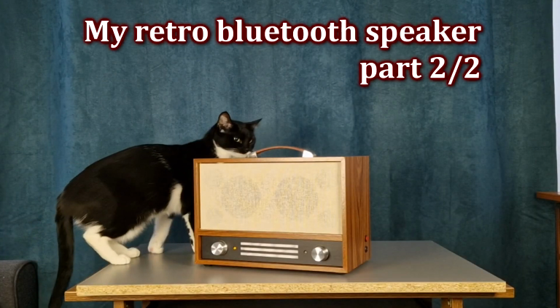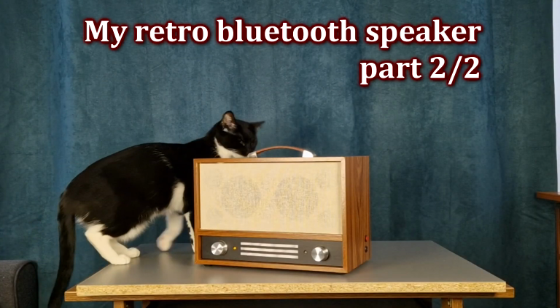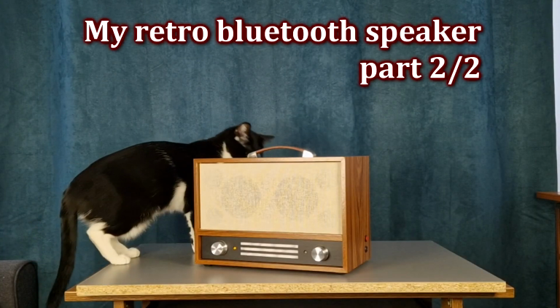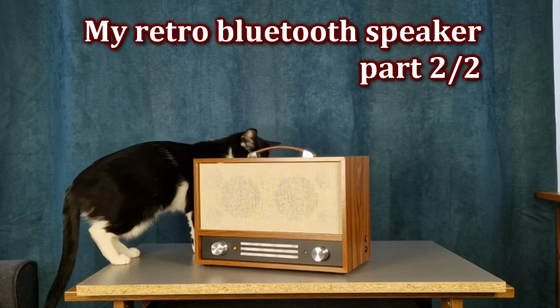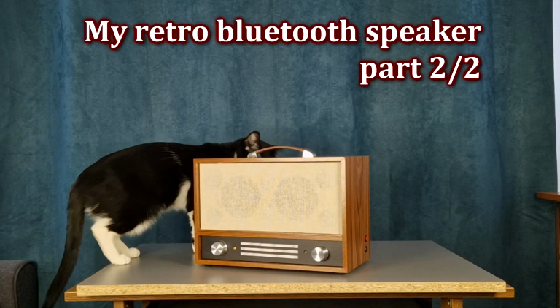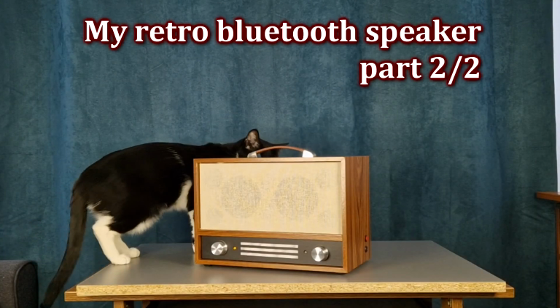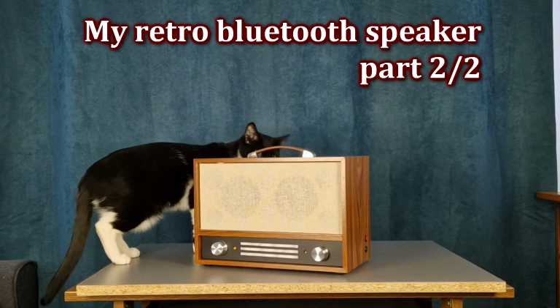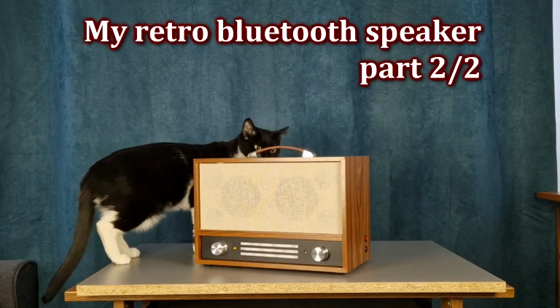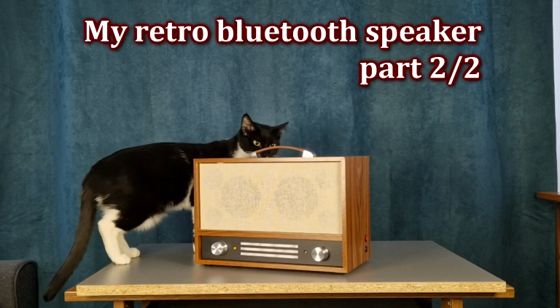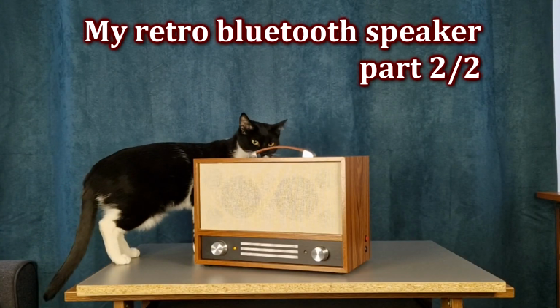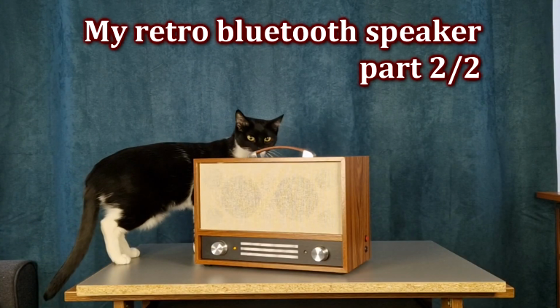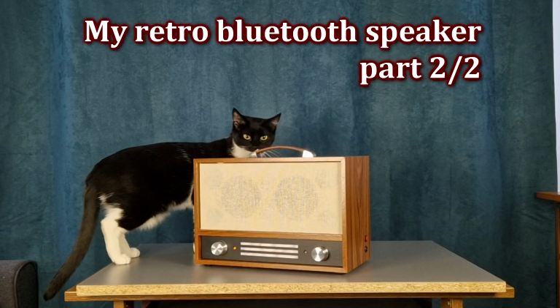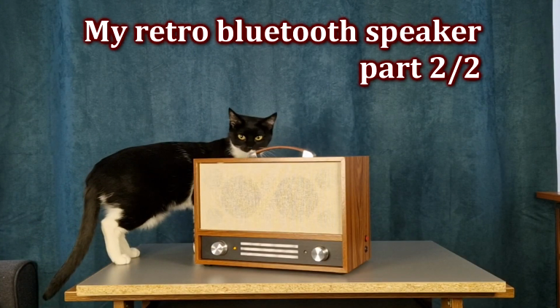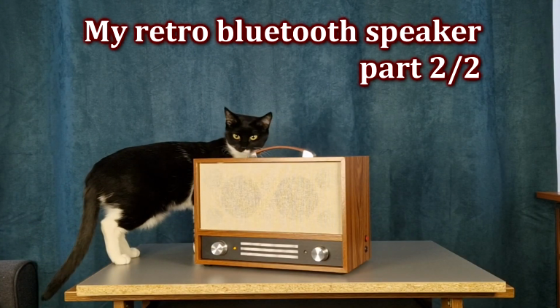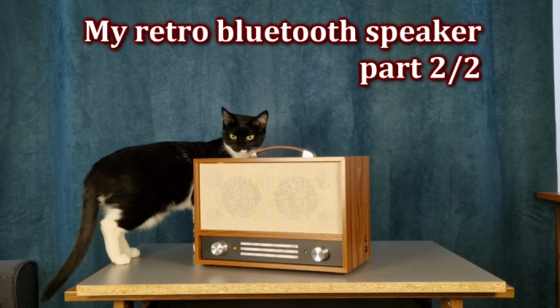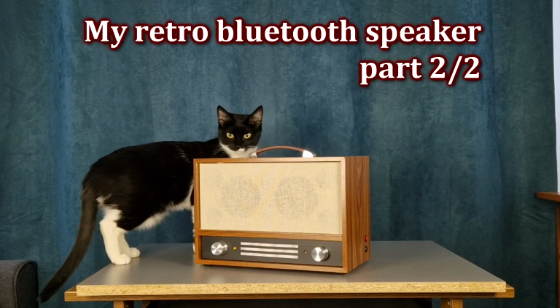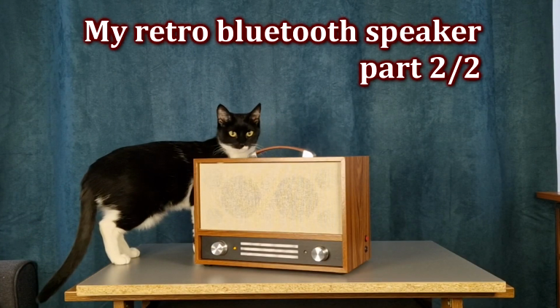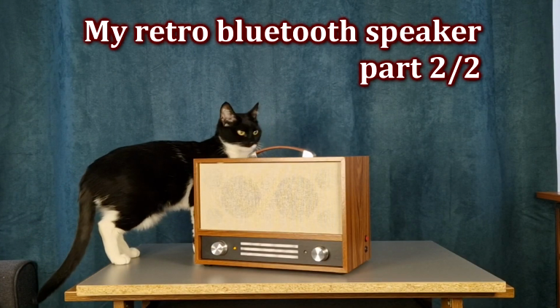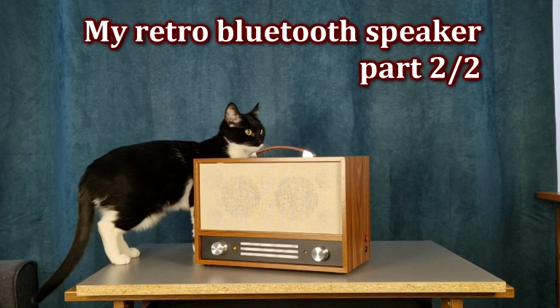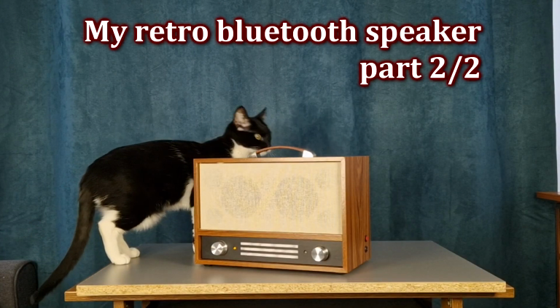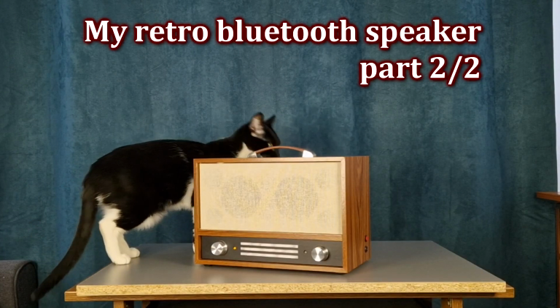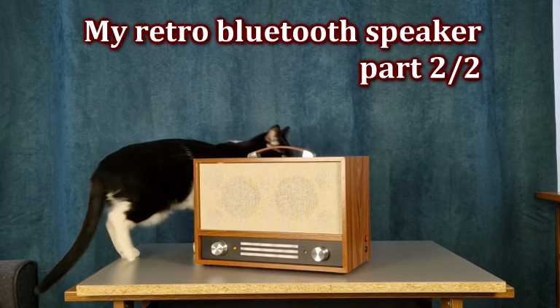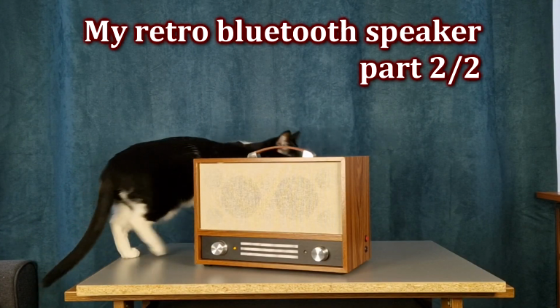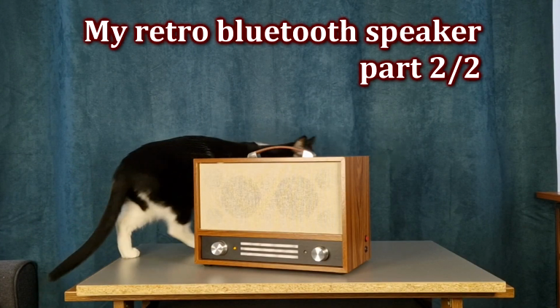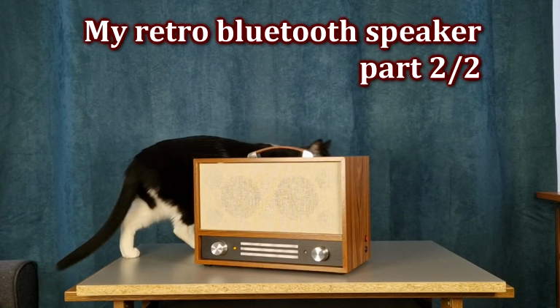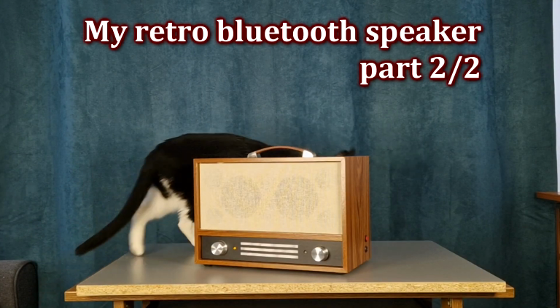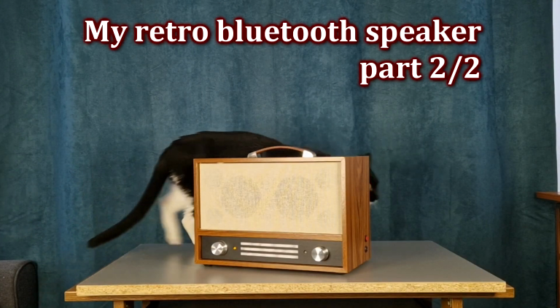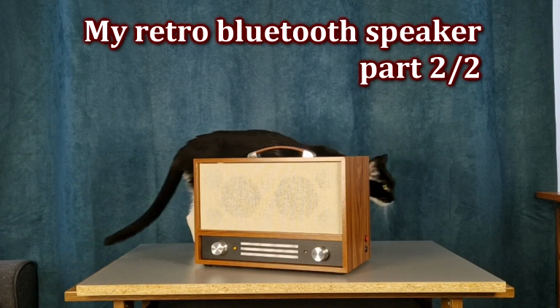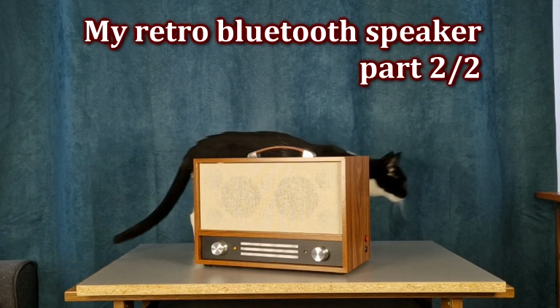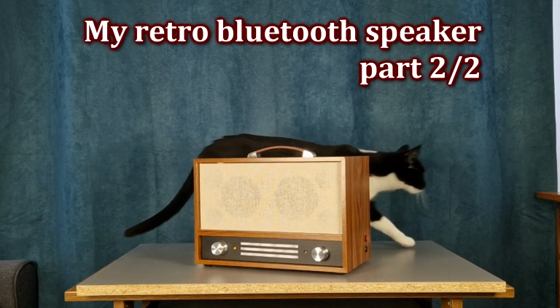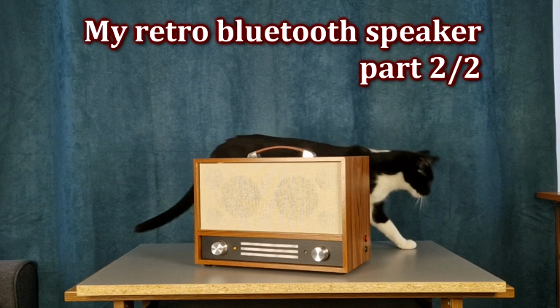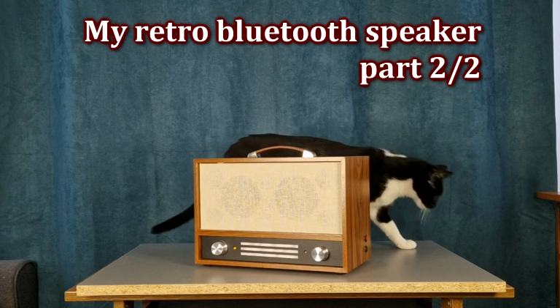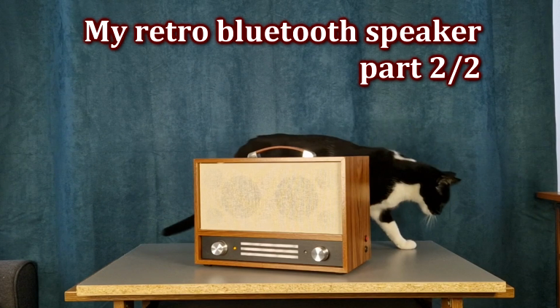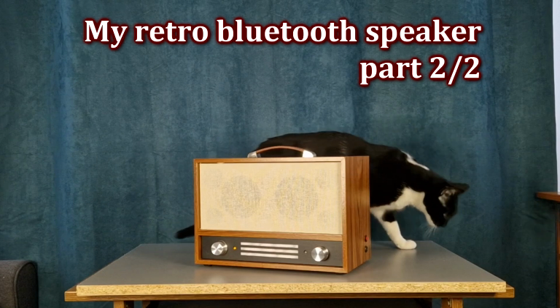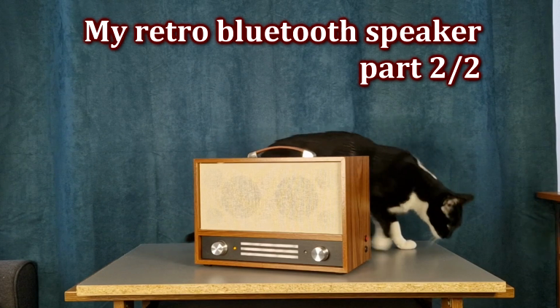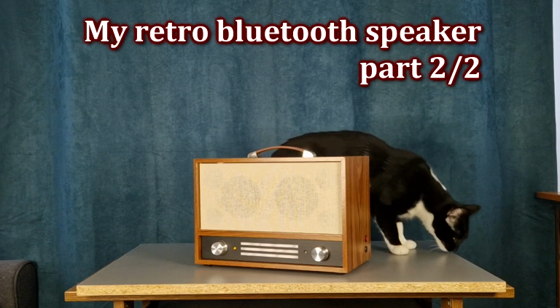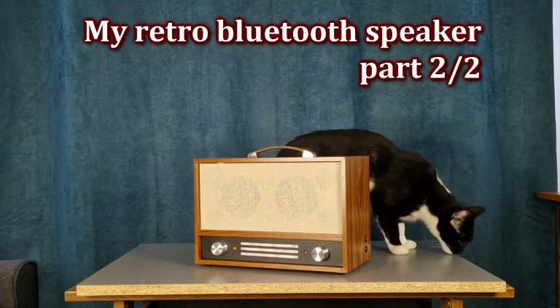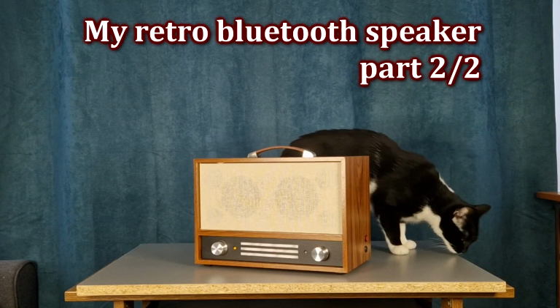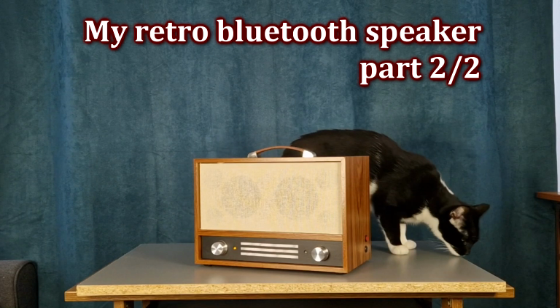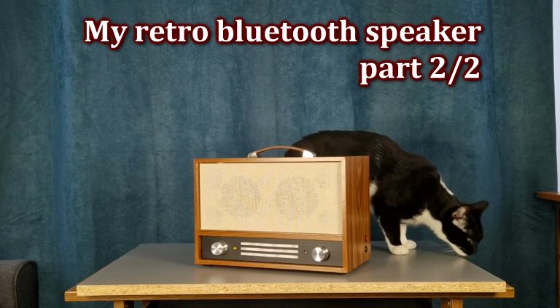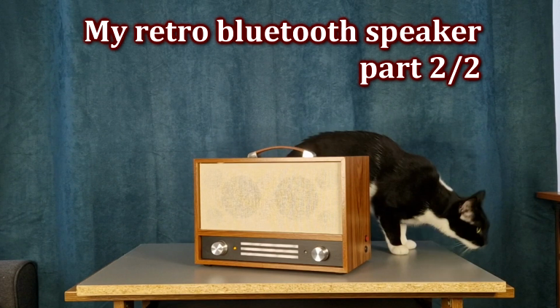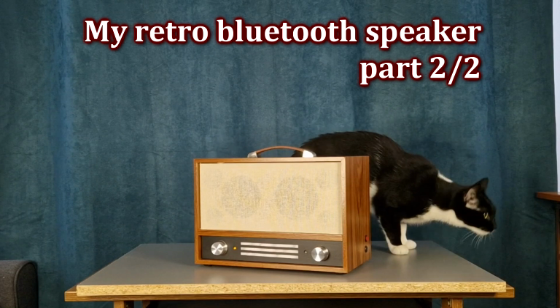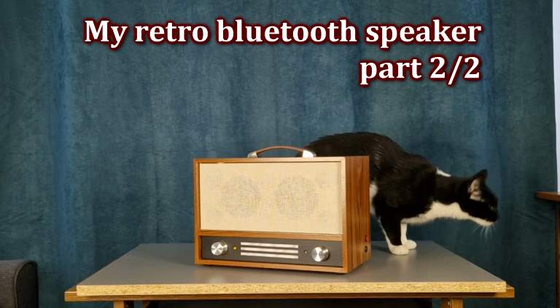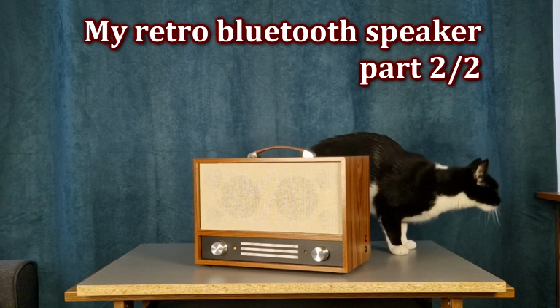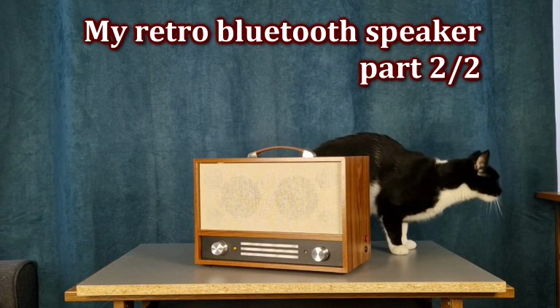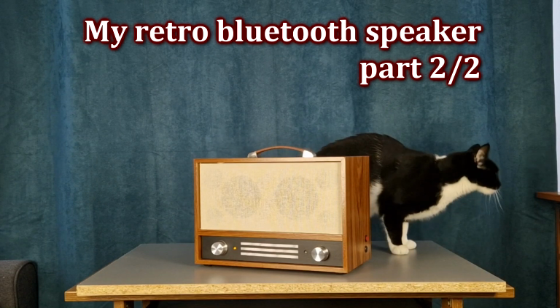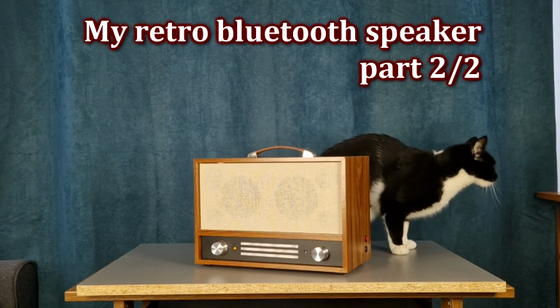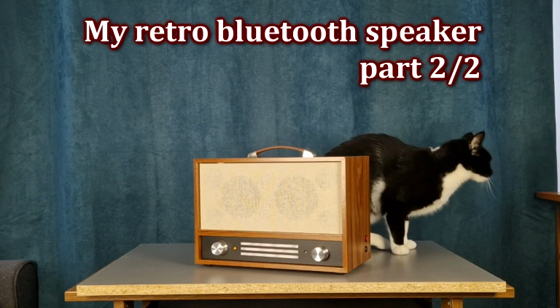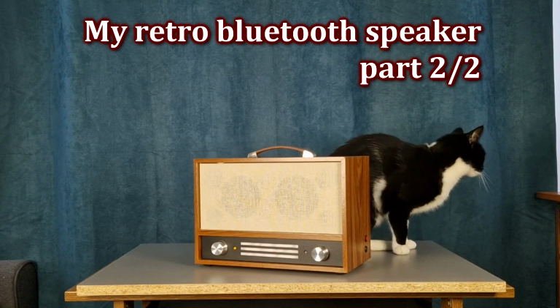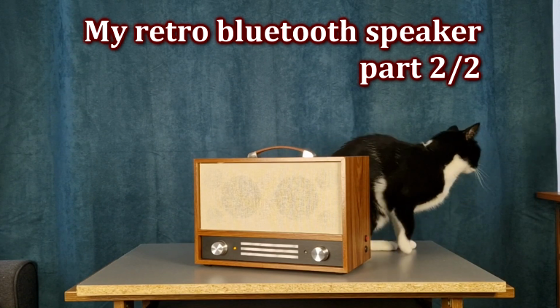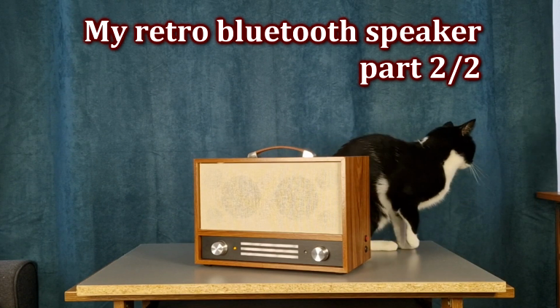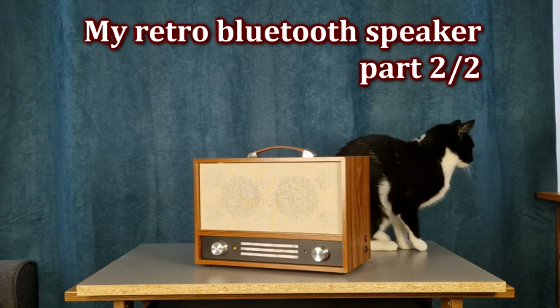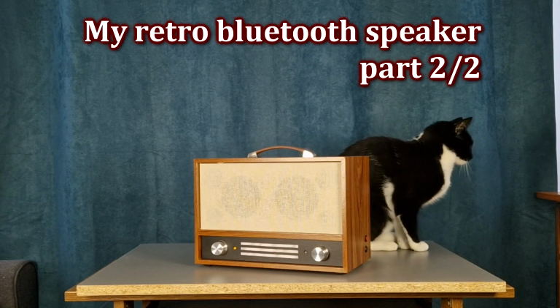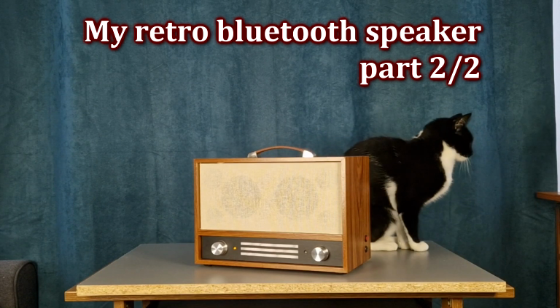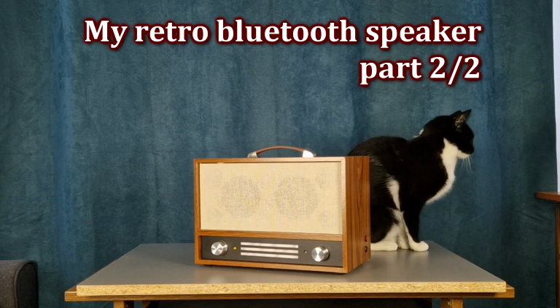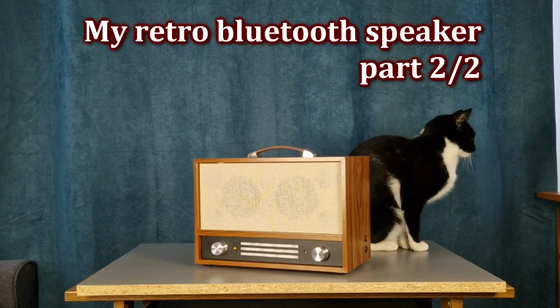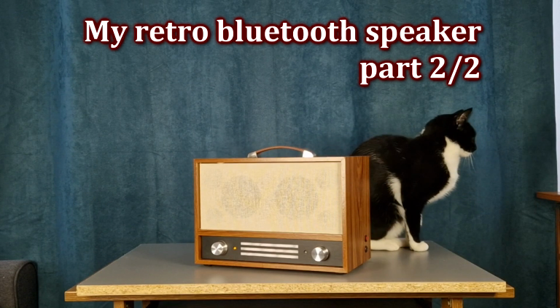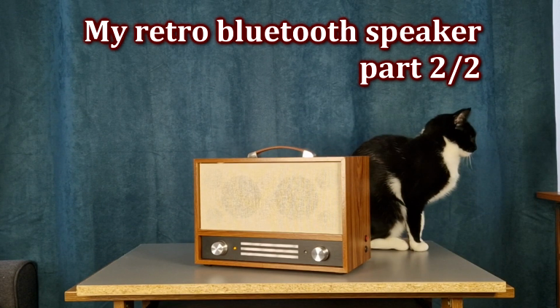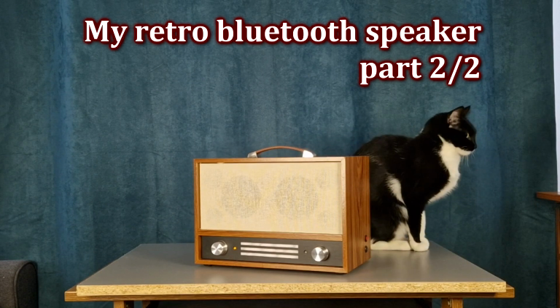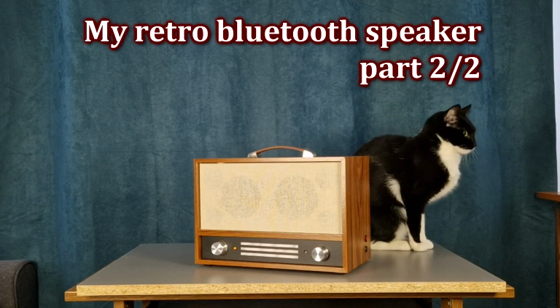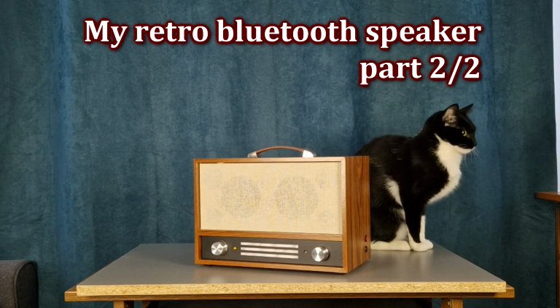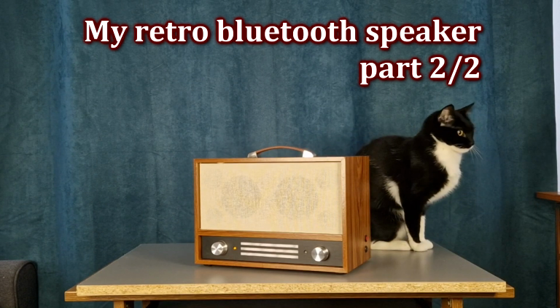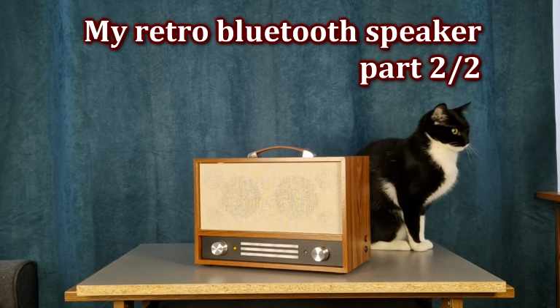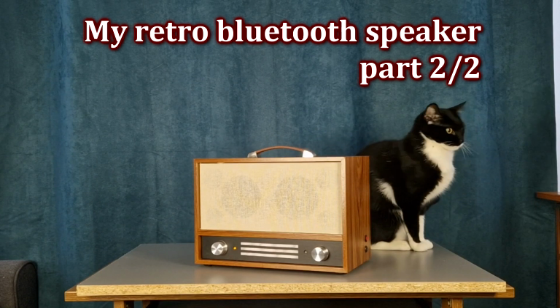Hello my friends and welcome to the part 2 video. There is still a lot of work on this Bluetooth speaker so let's just jump into it.